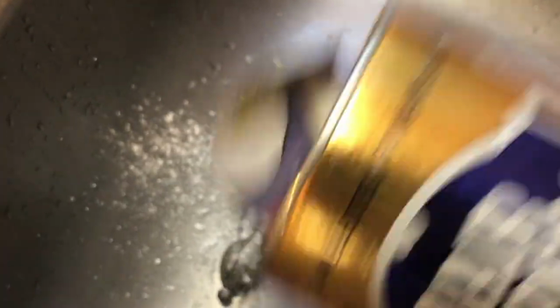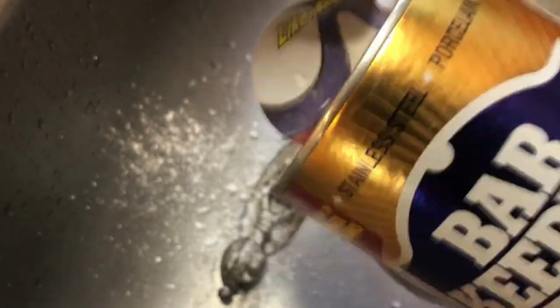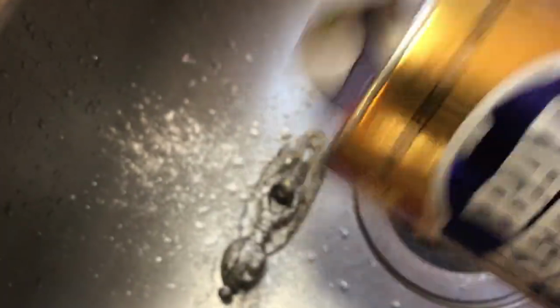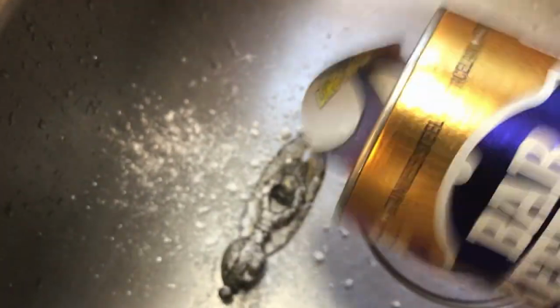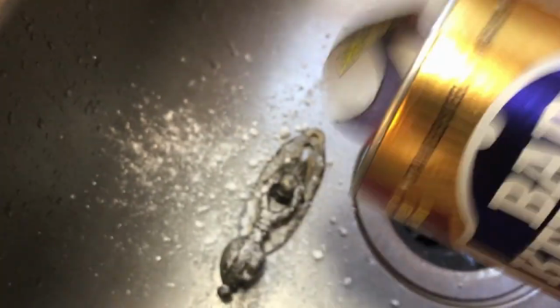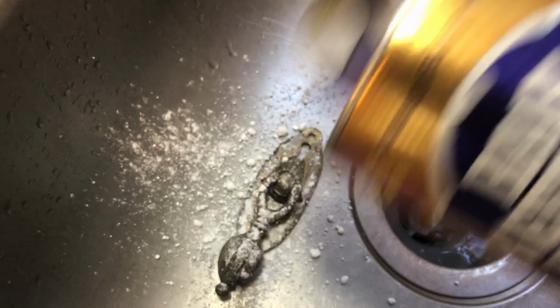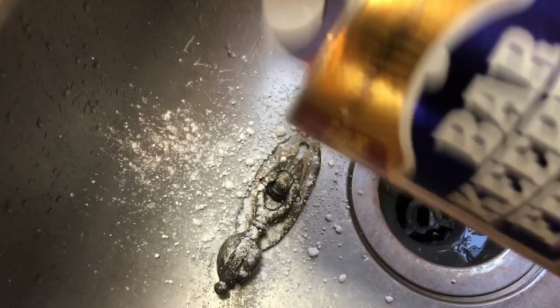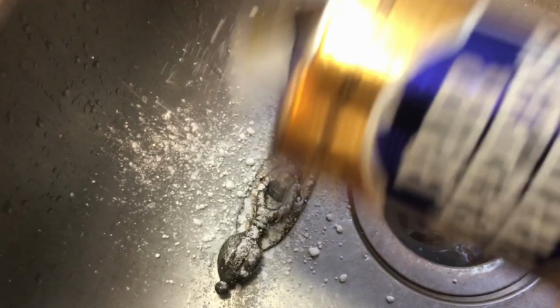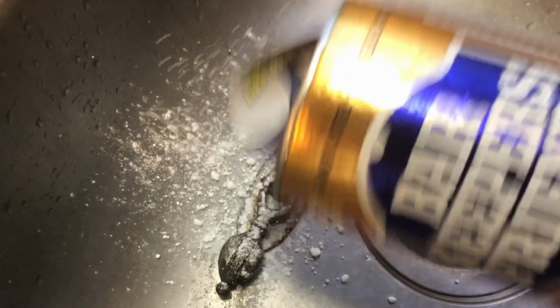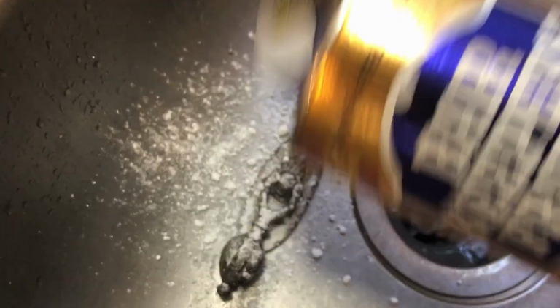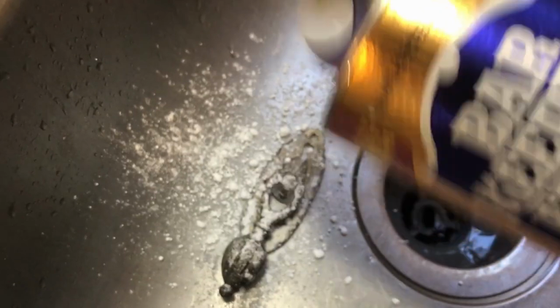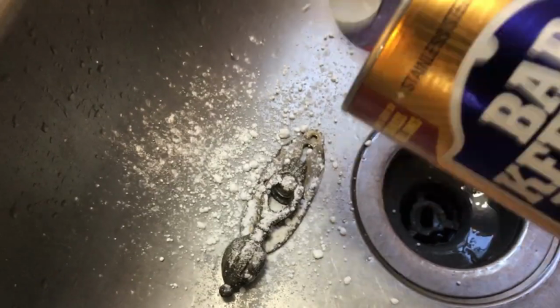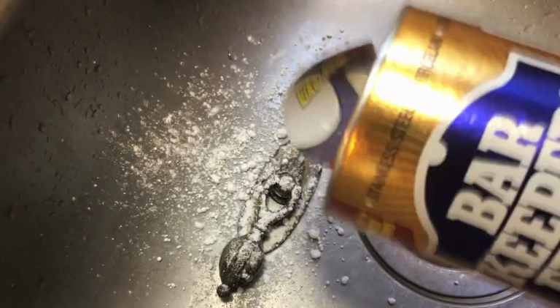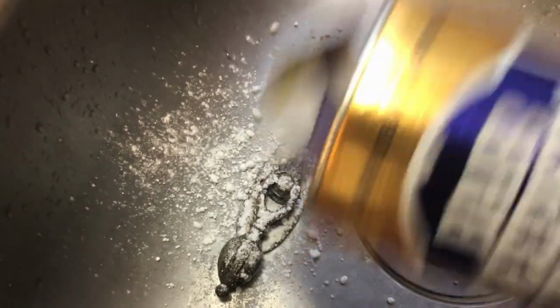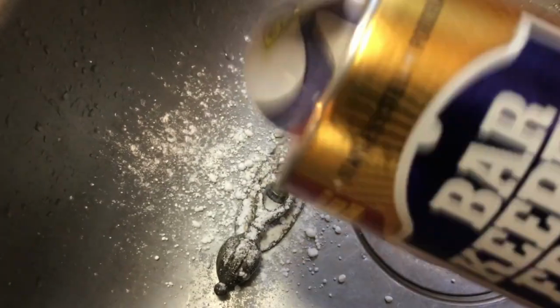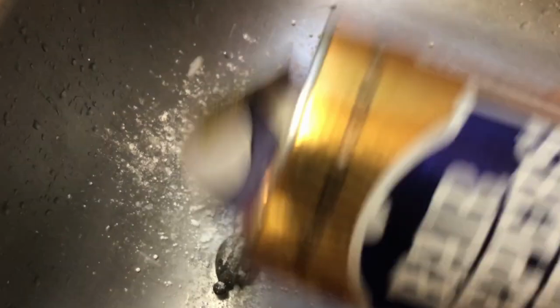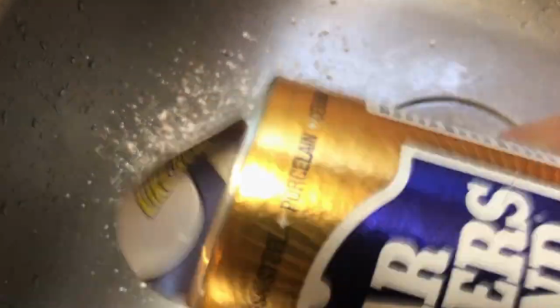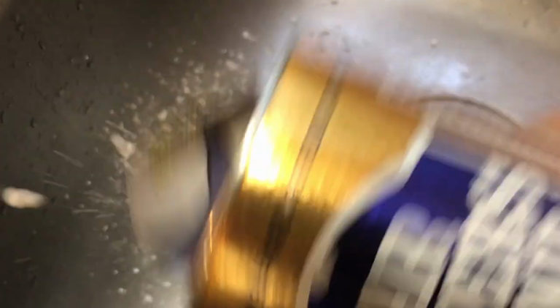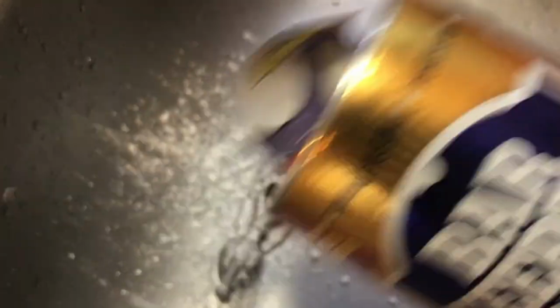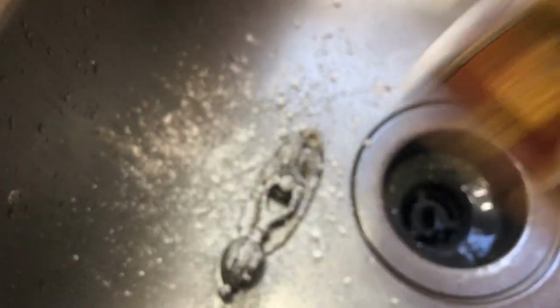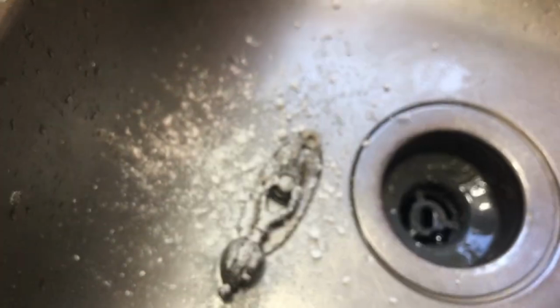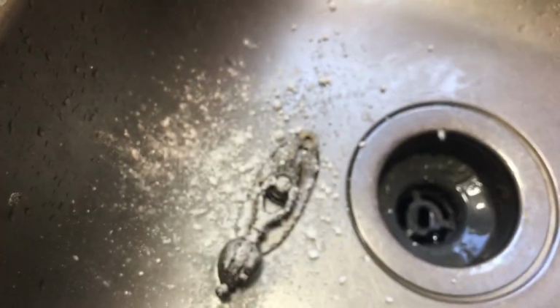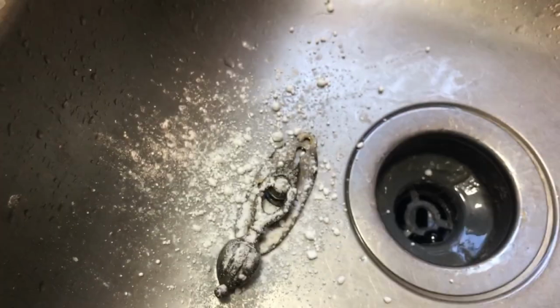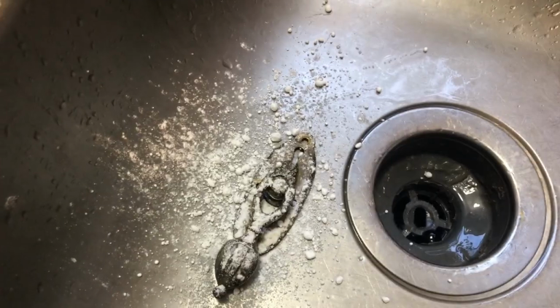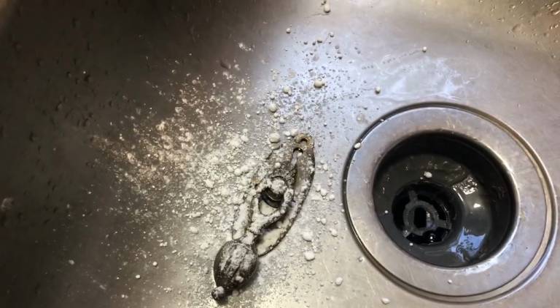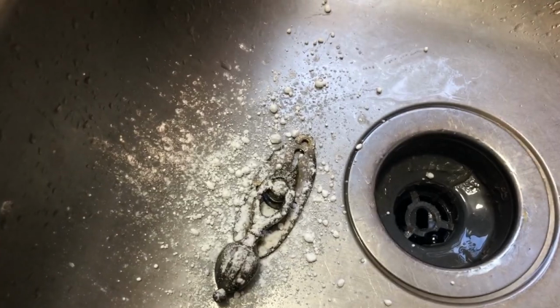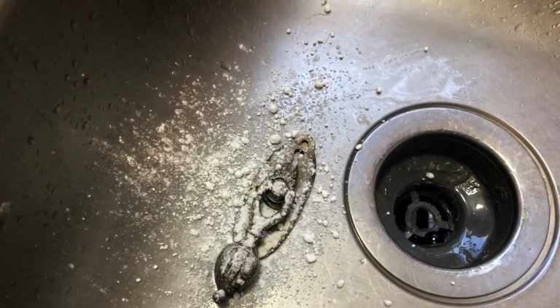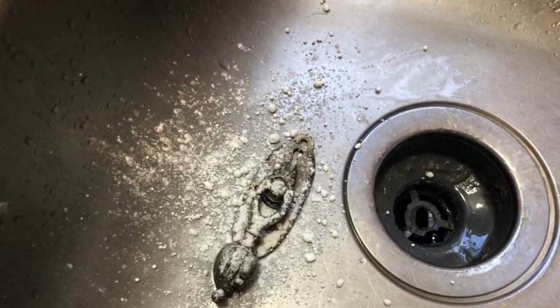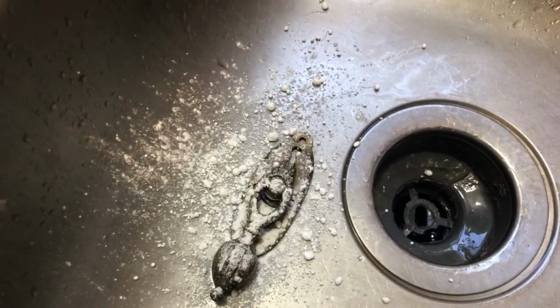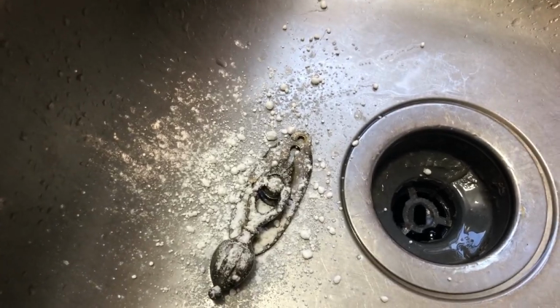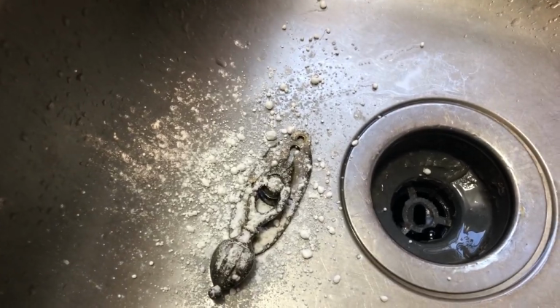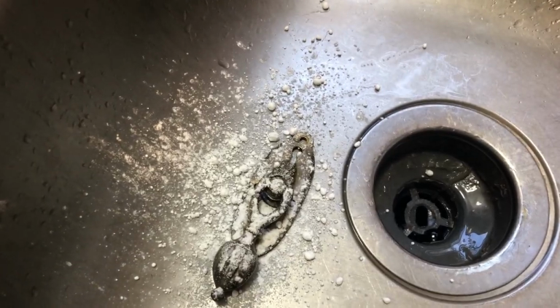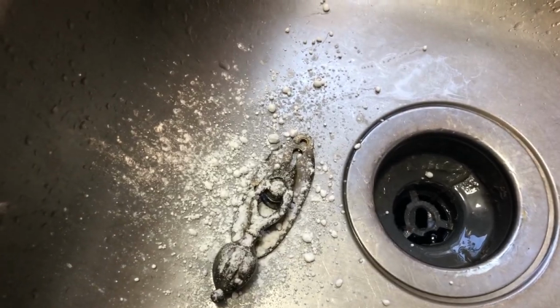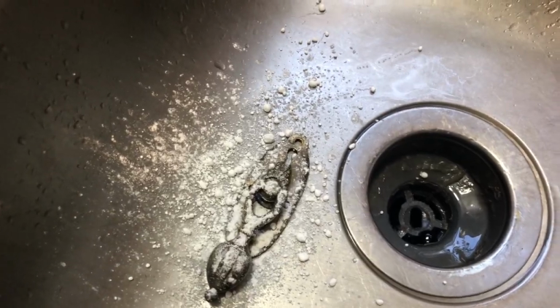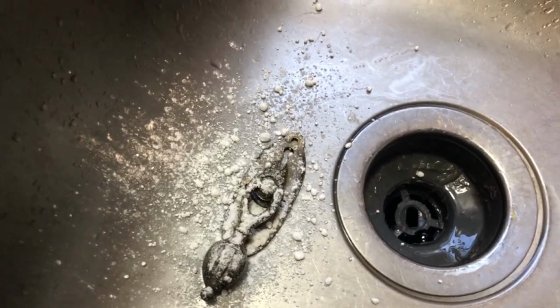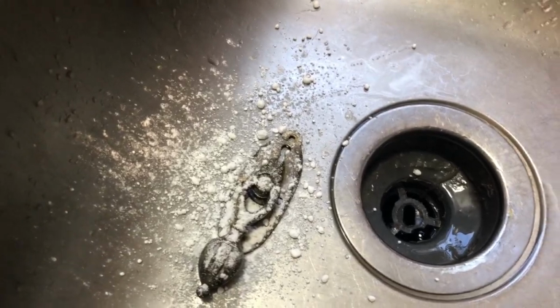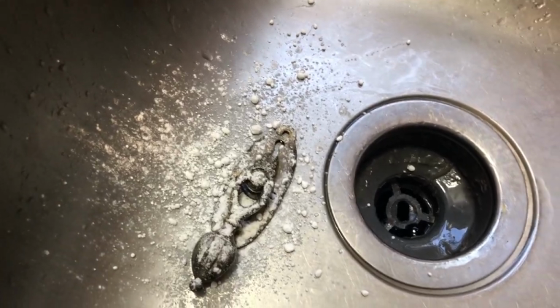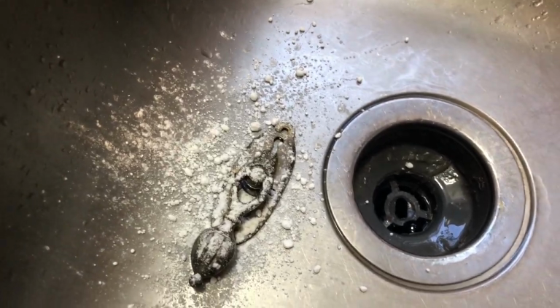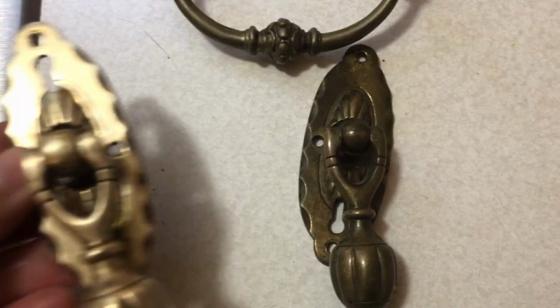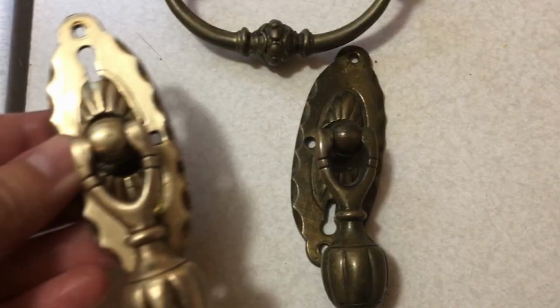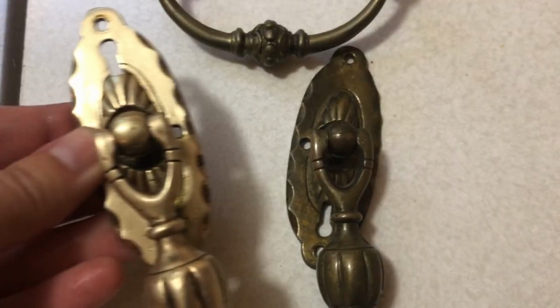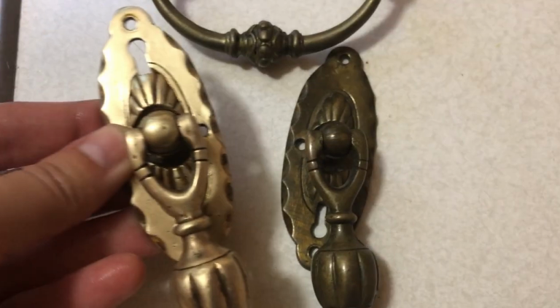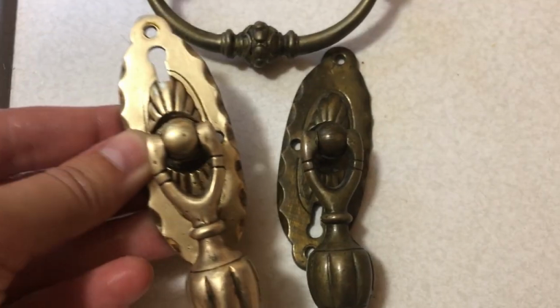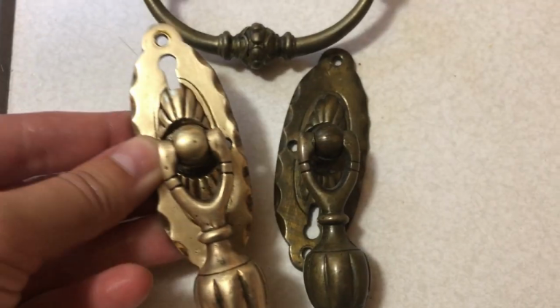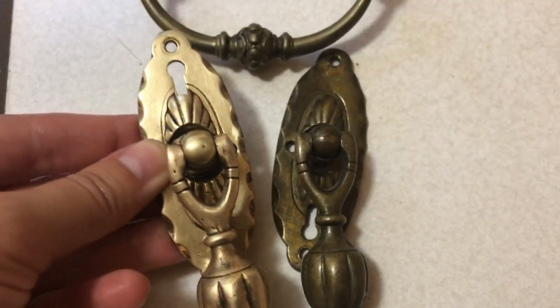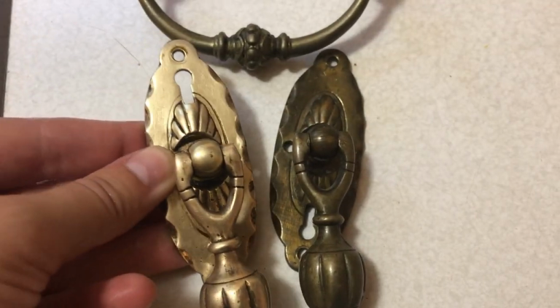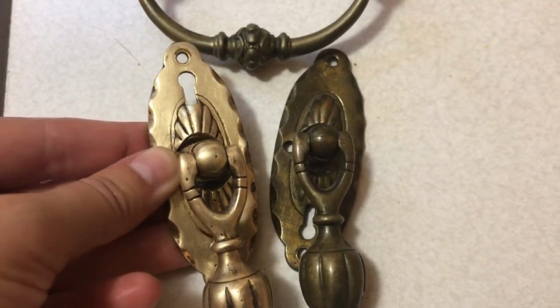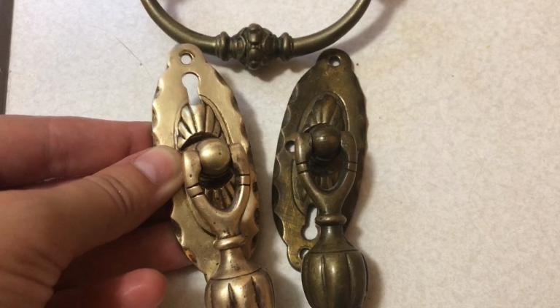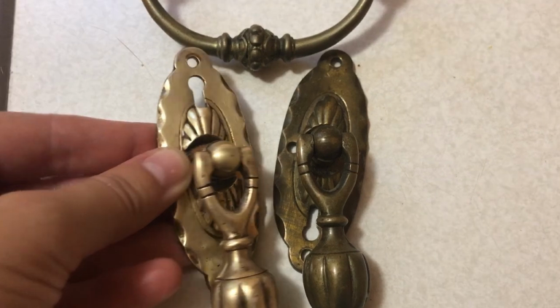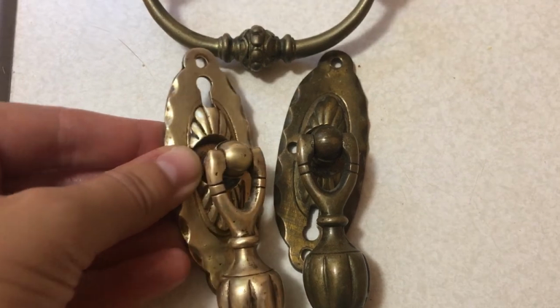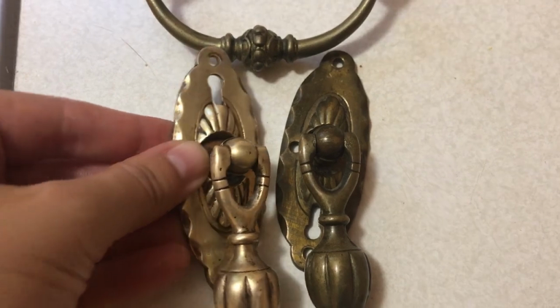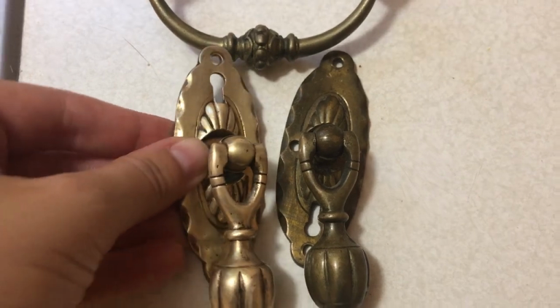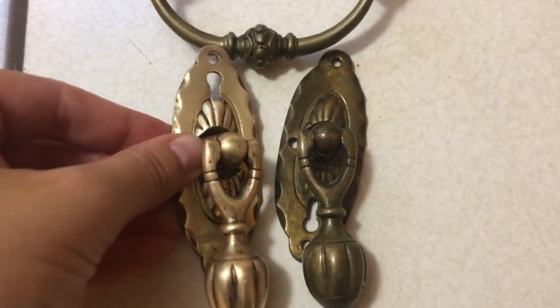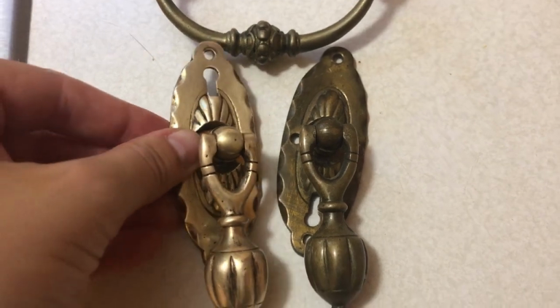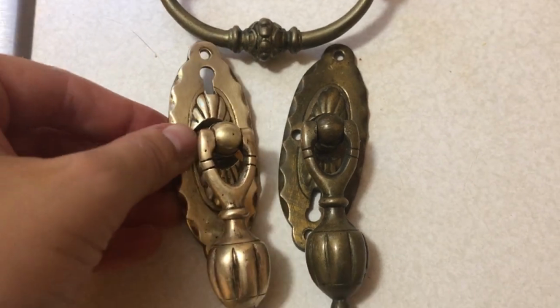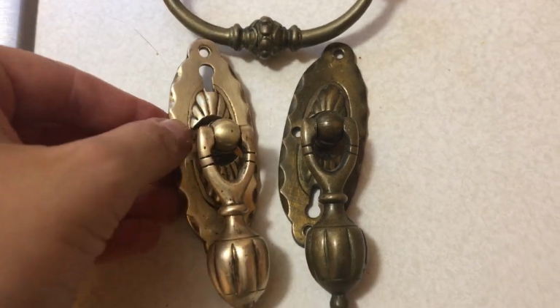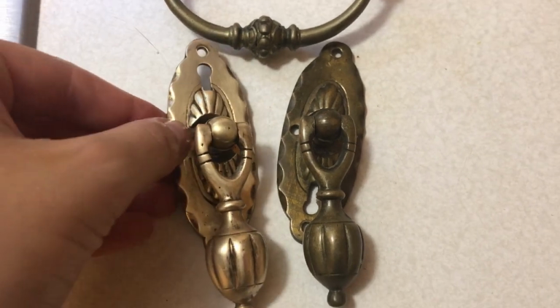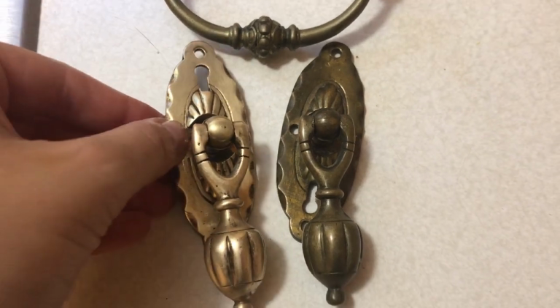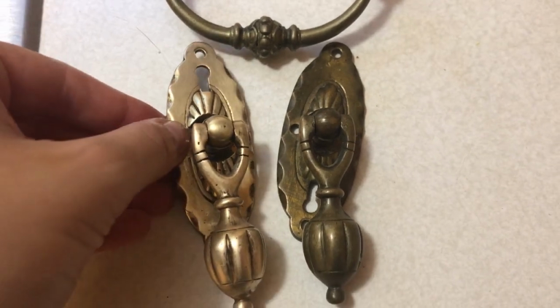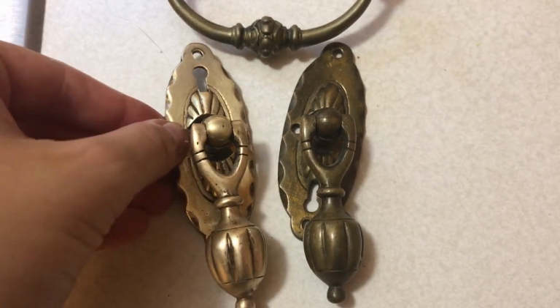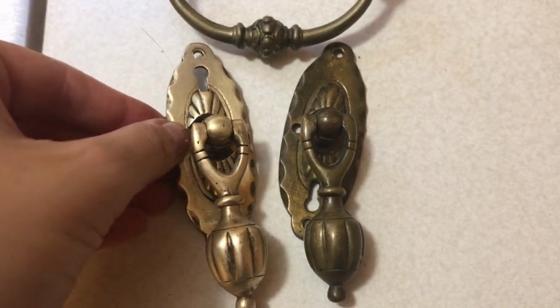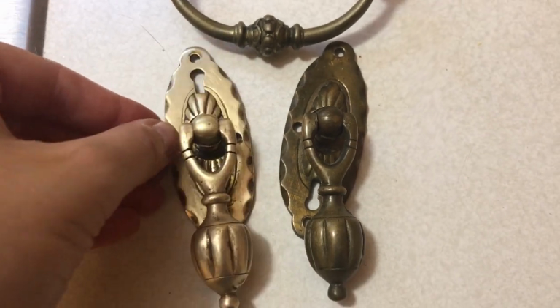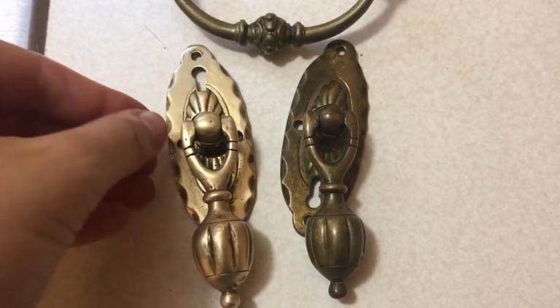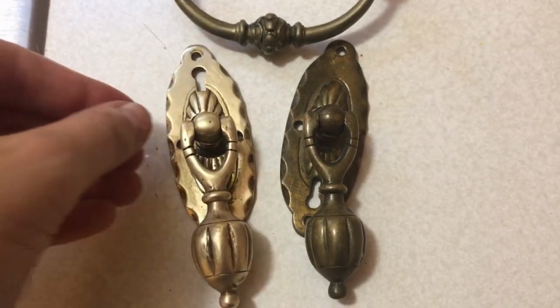After some scrubbing with Bar Keepers Friend and a toothbrush, these handles are sparkly and spiffy once again.